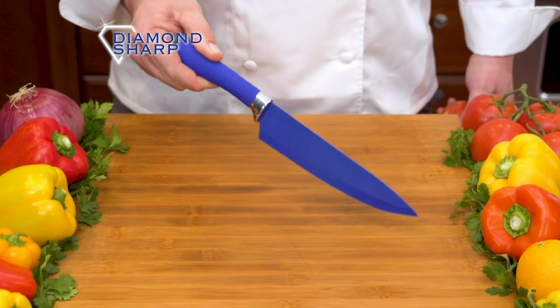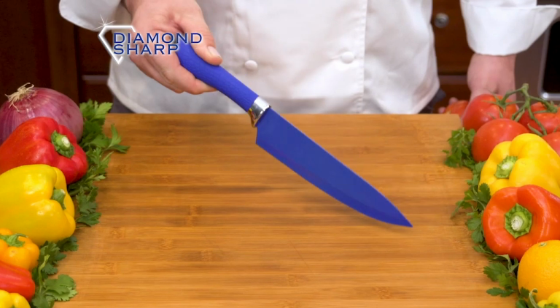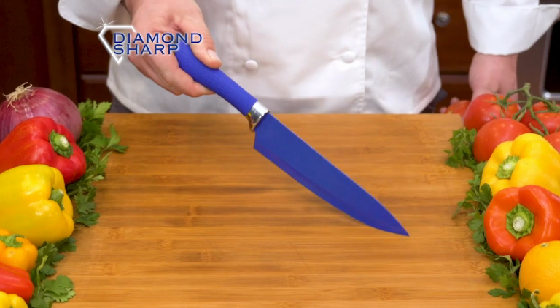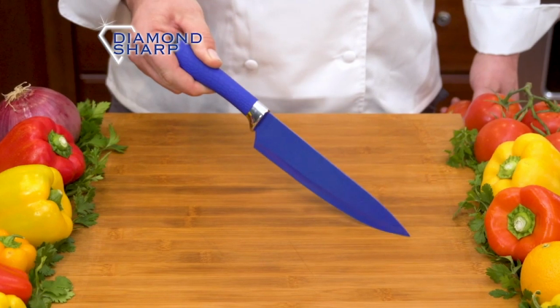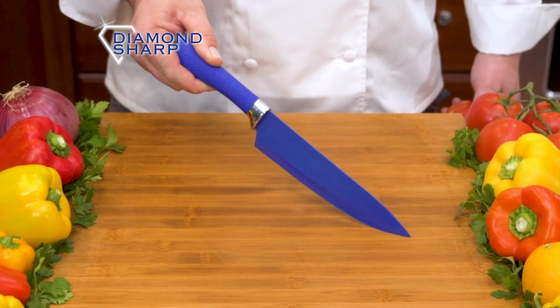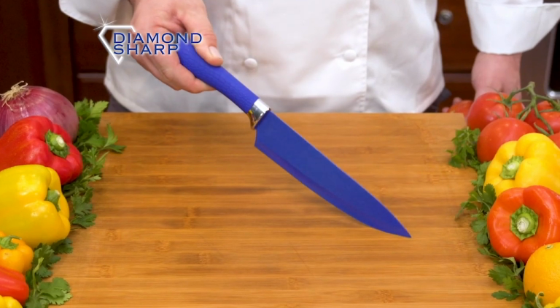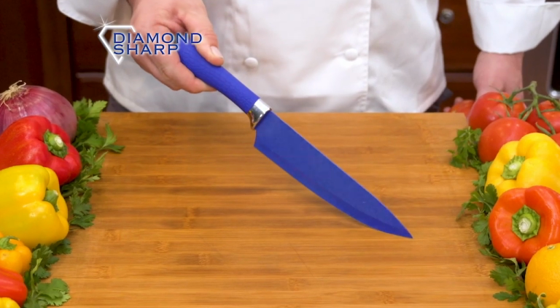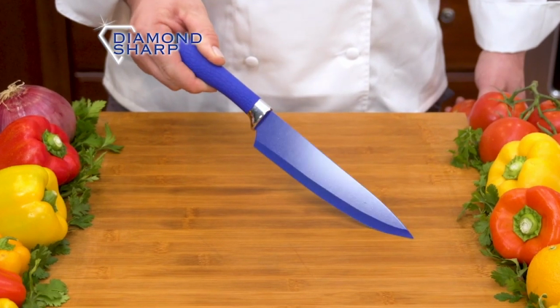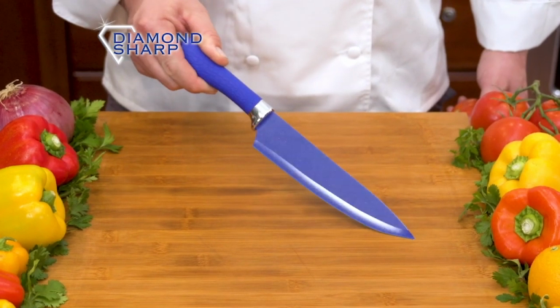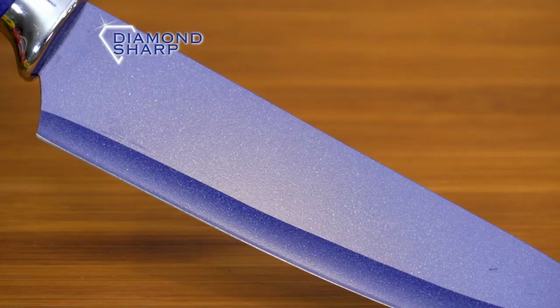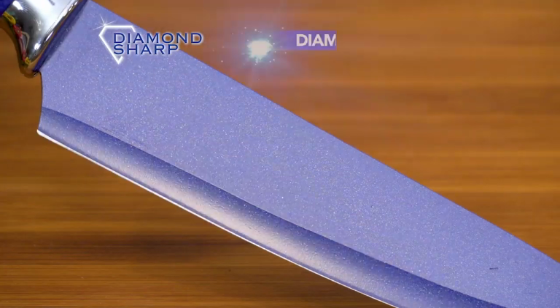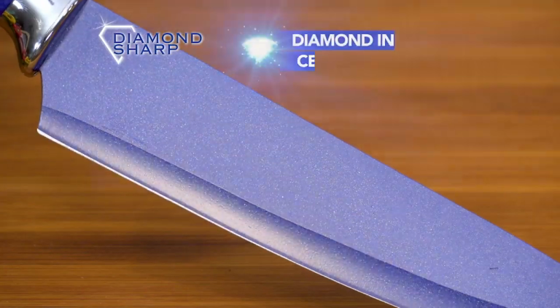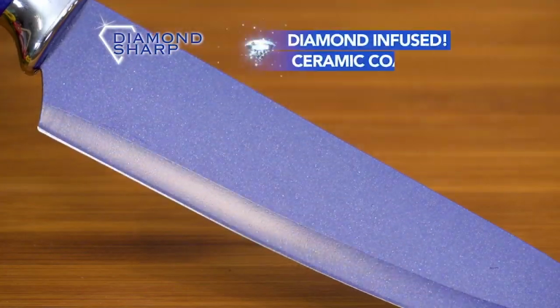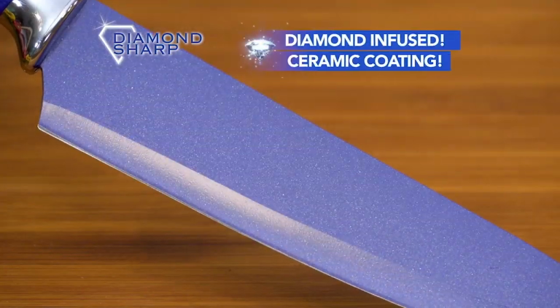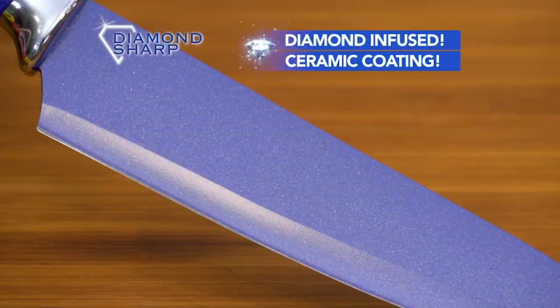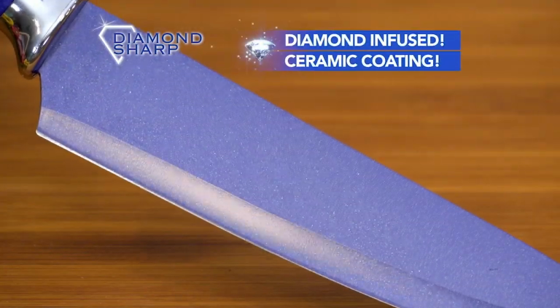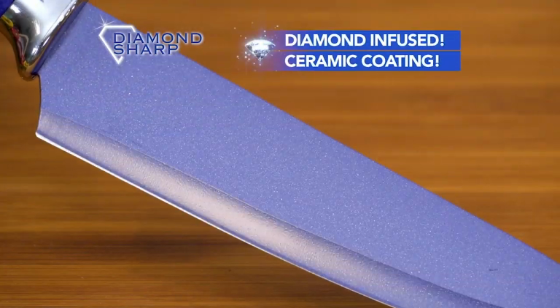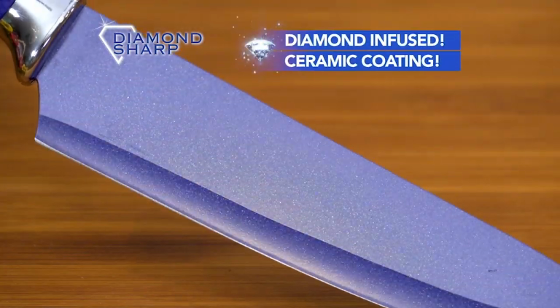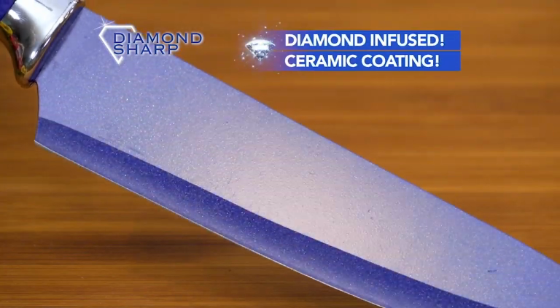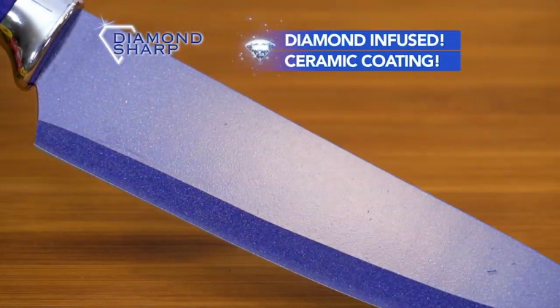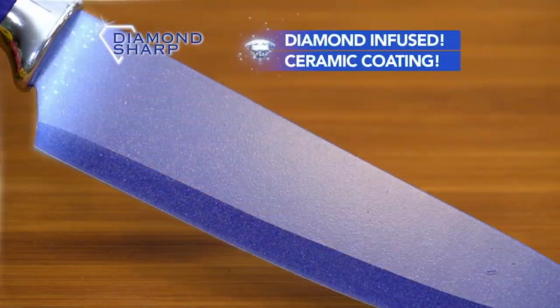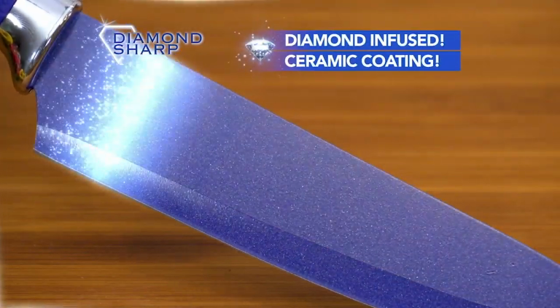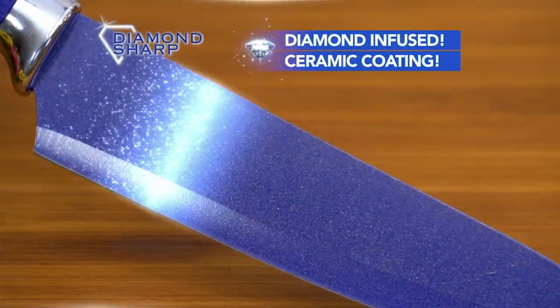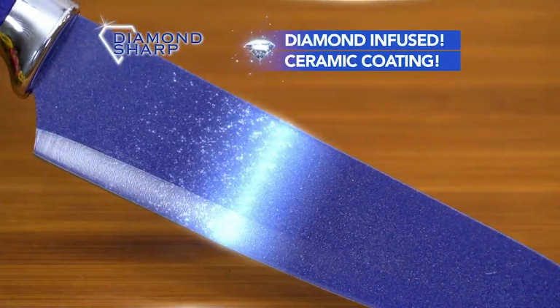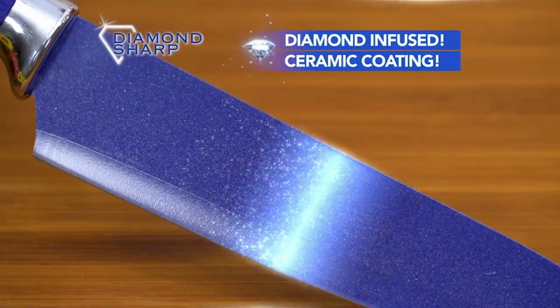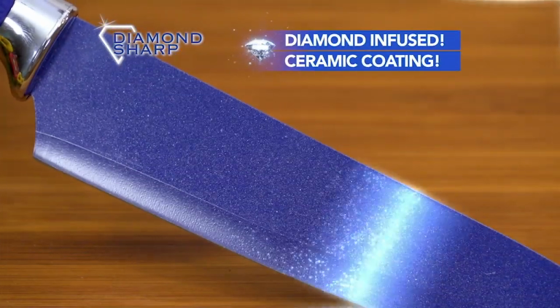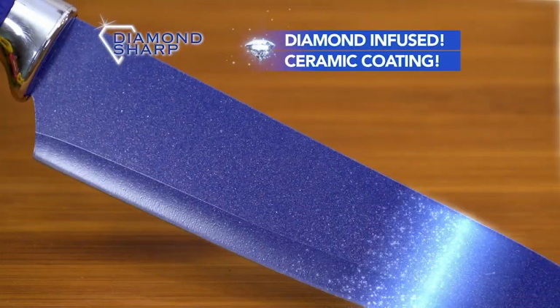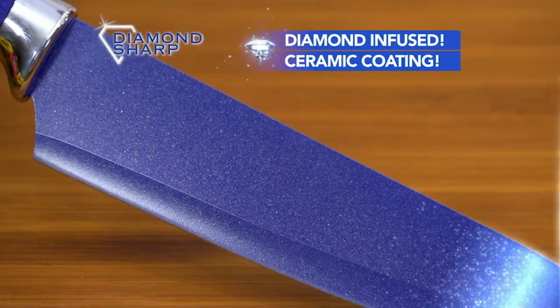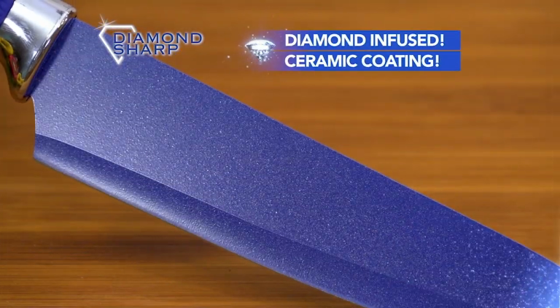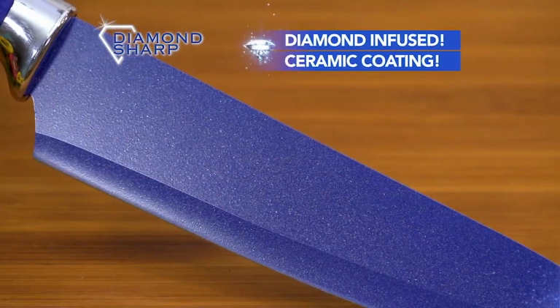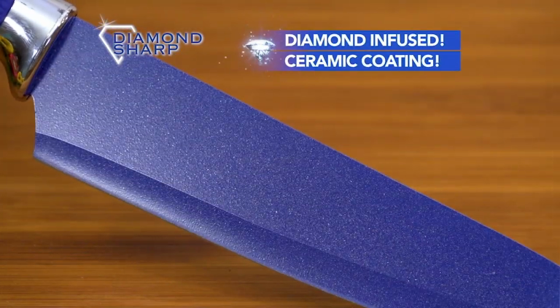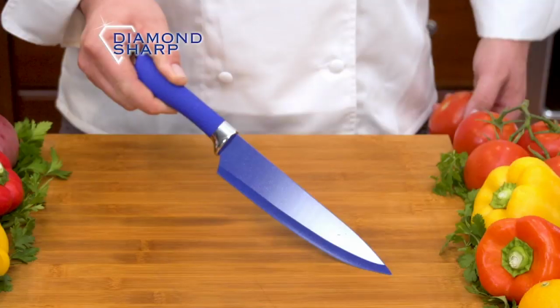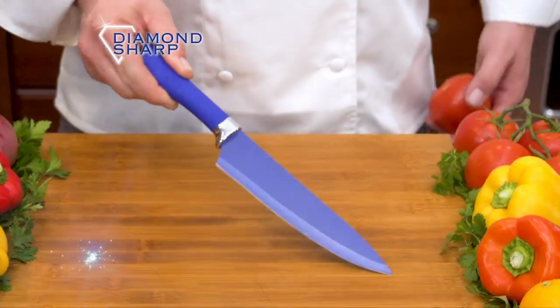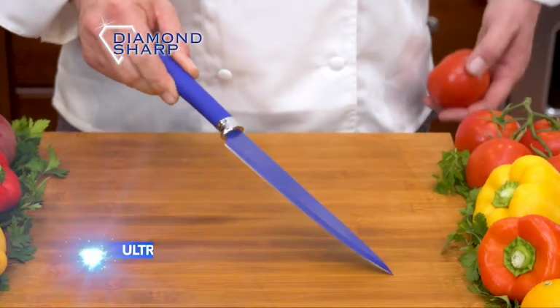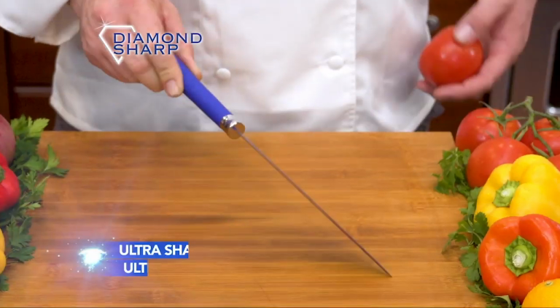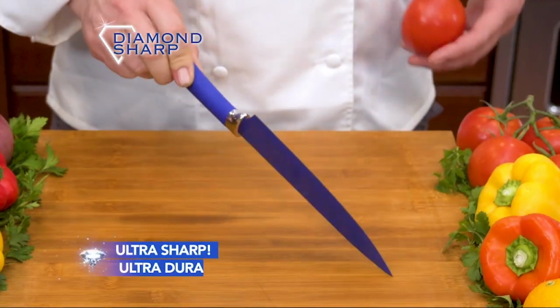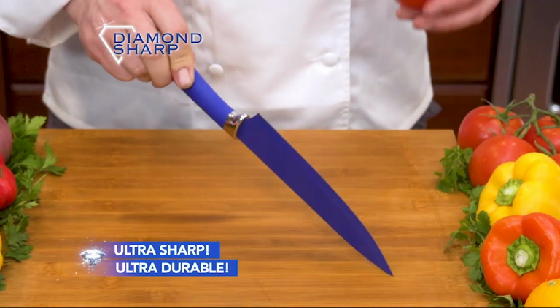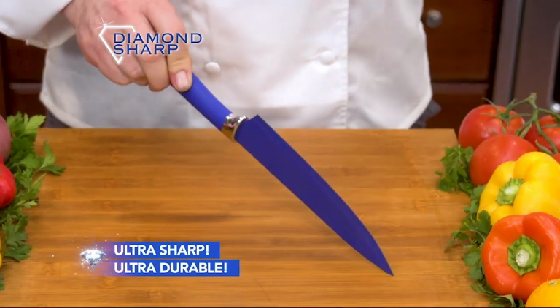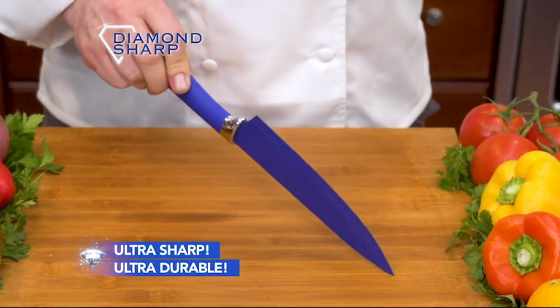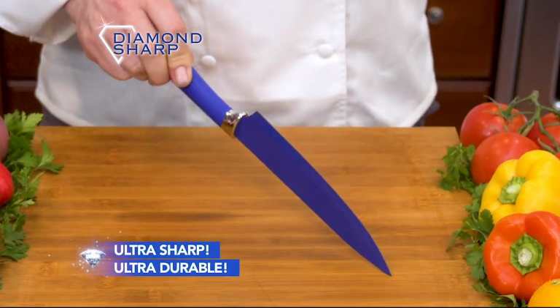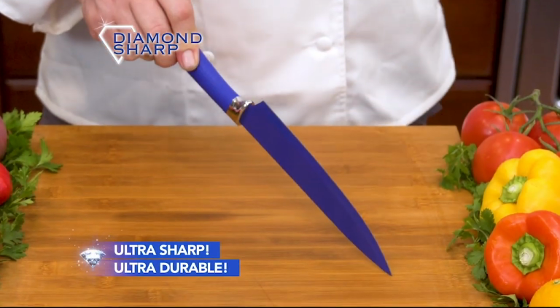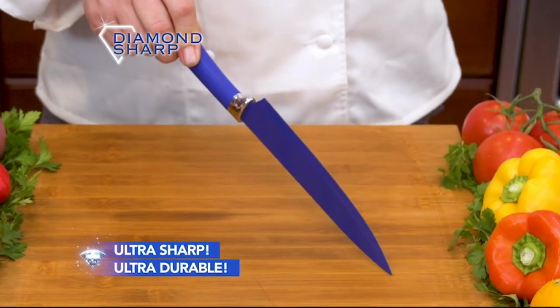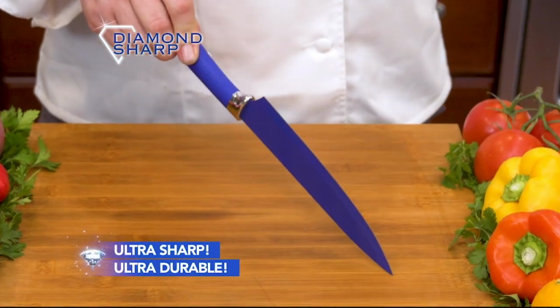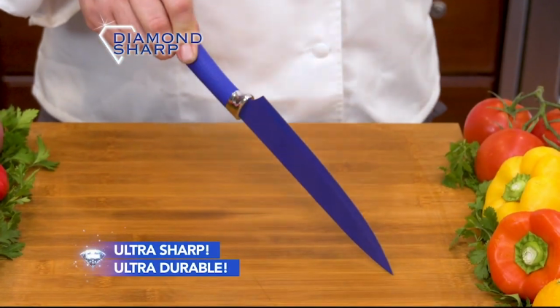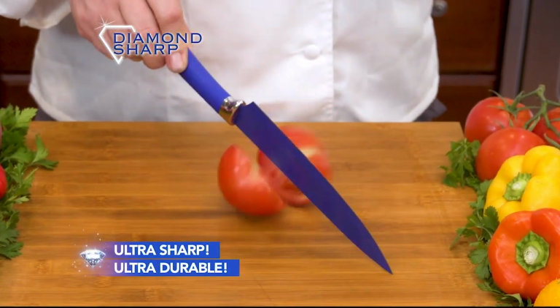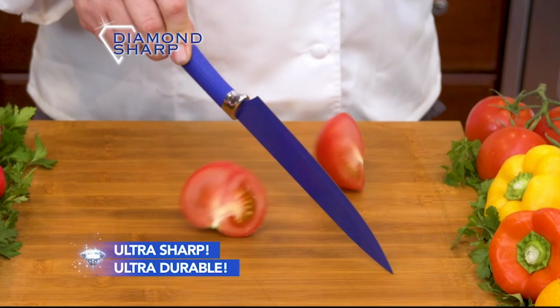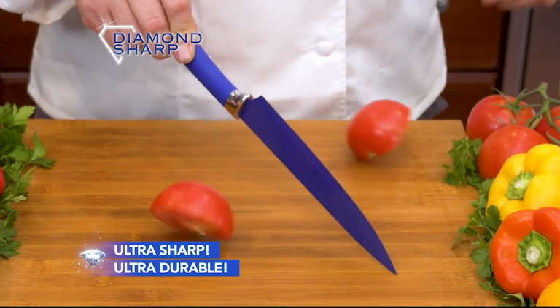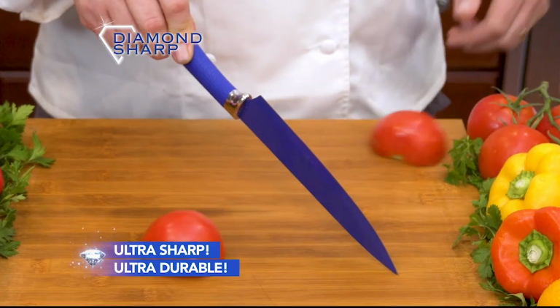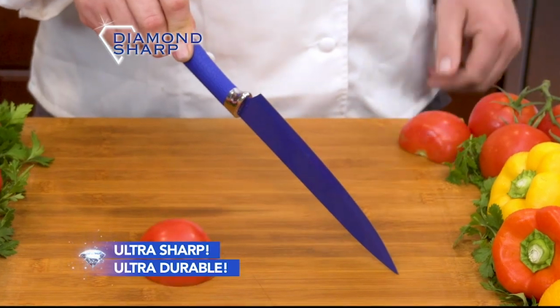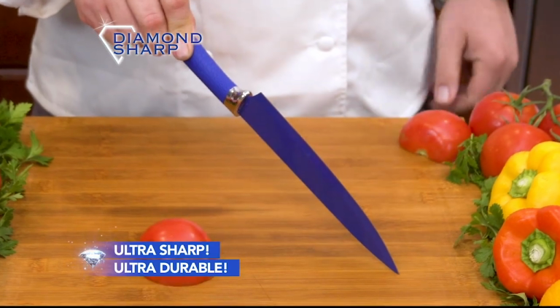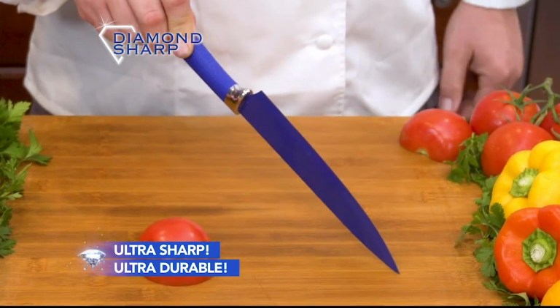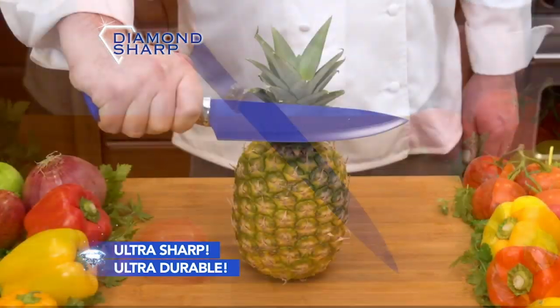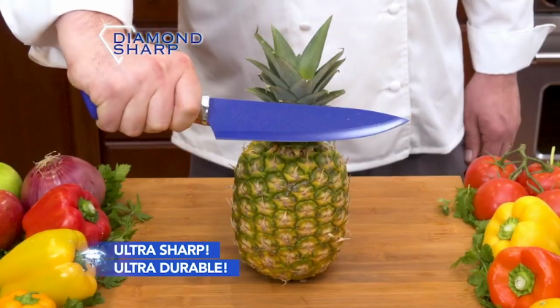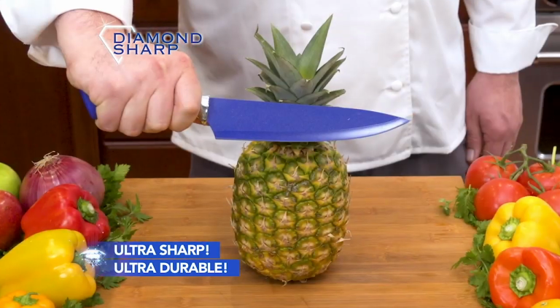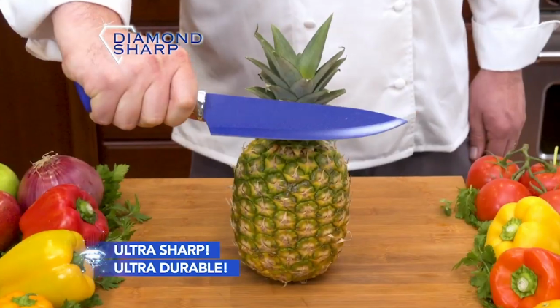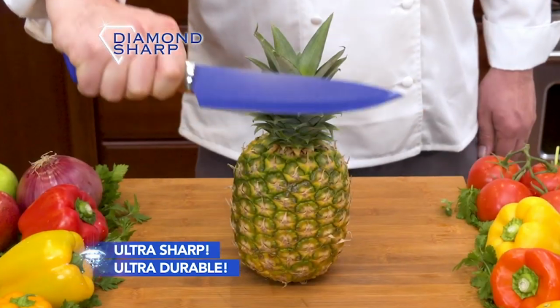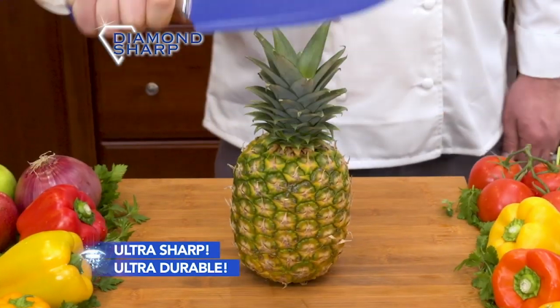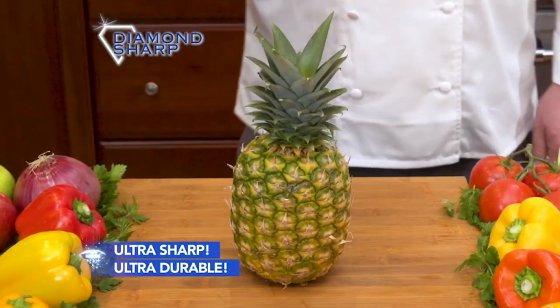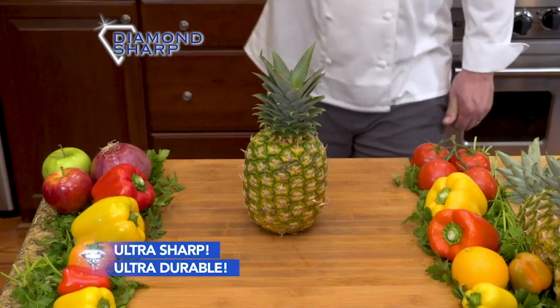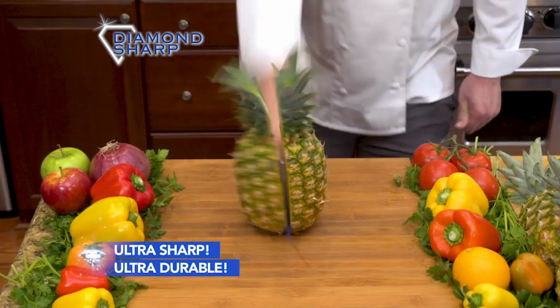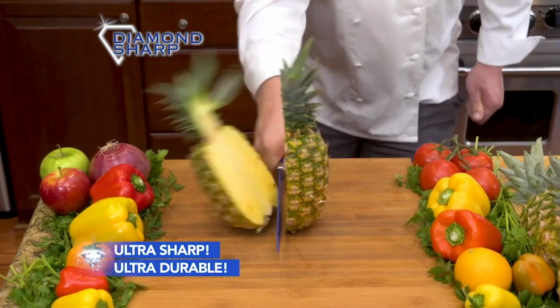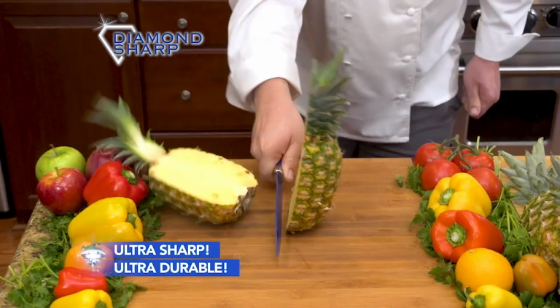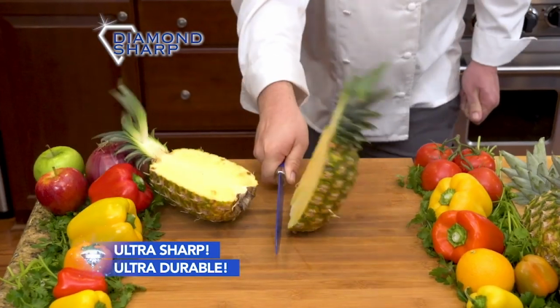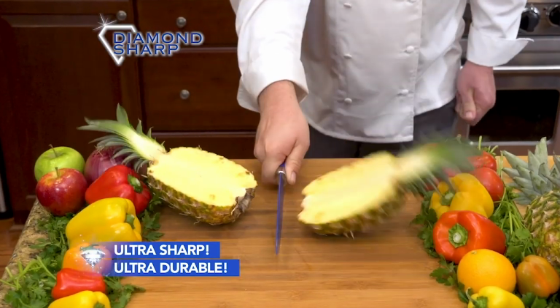Diamond Sharp. Its ceramic coating is infused with real diamonds, making it ultra-hard, ultra-sharp, and ultra-durable.